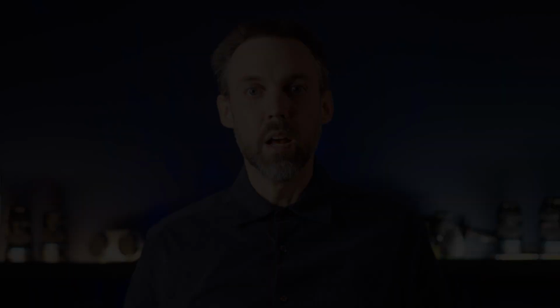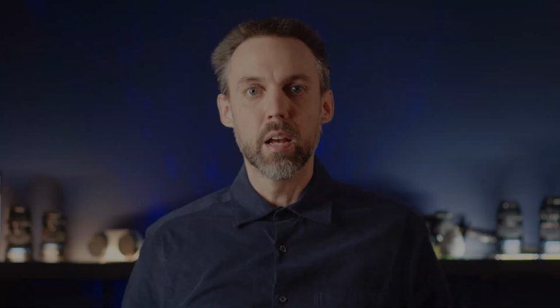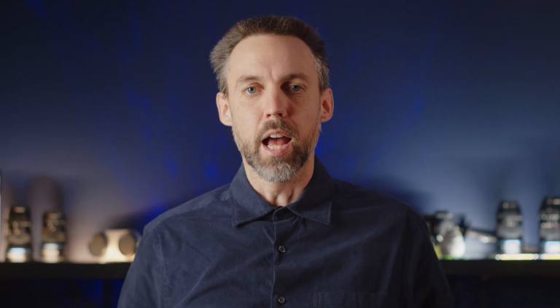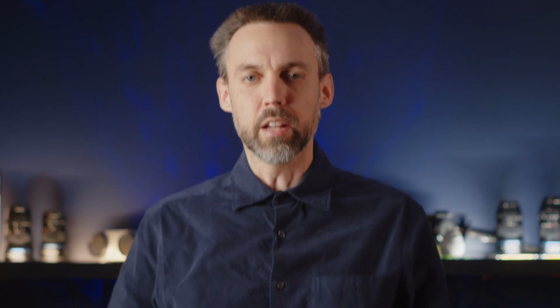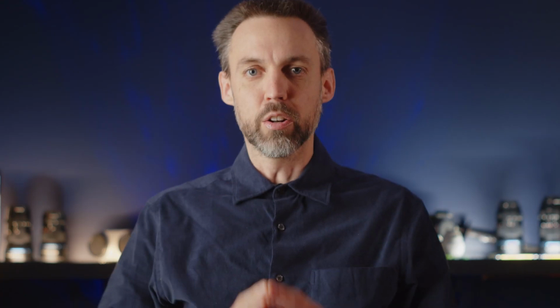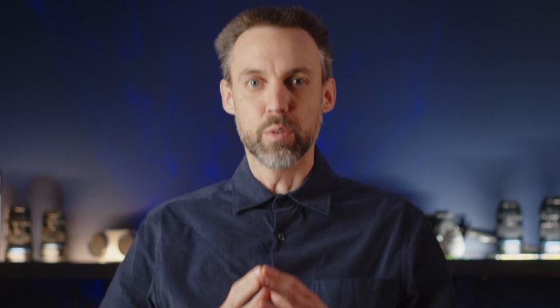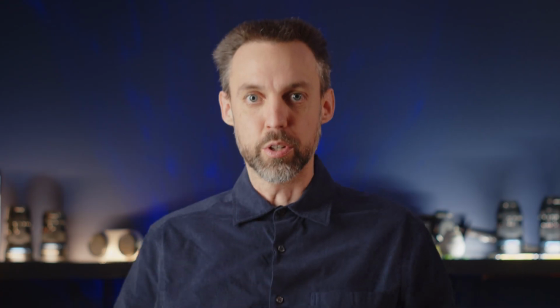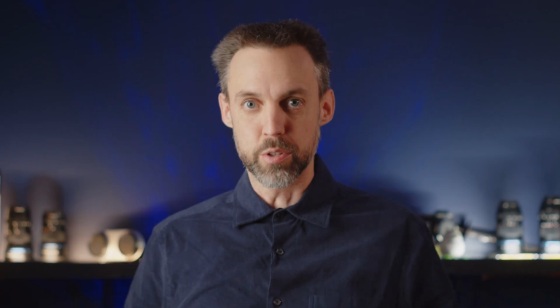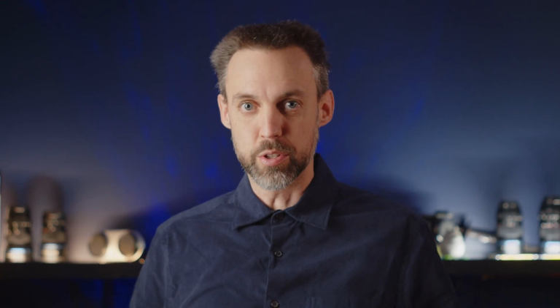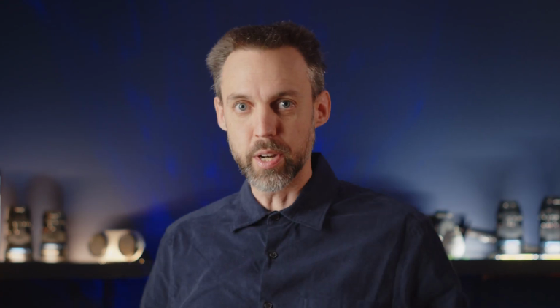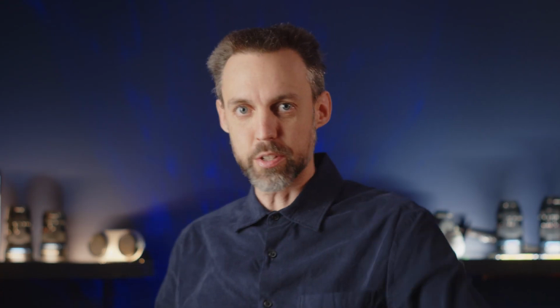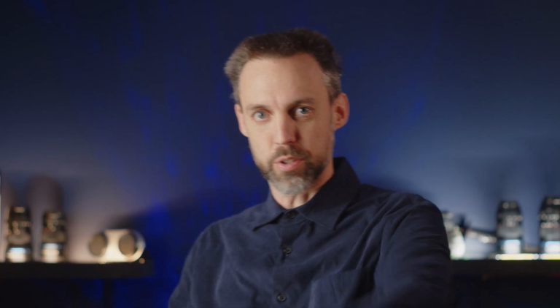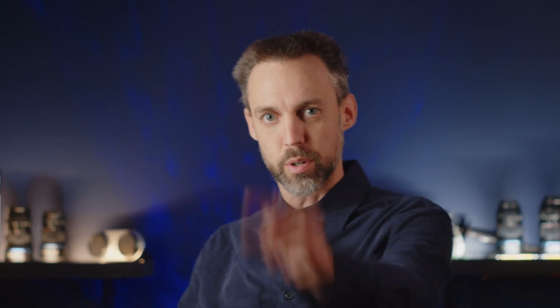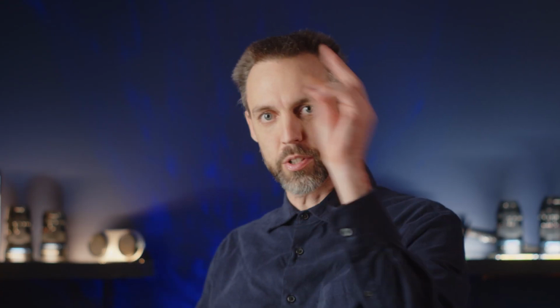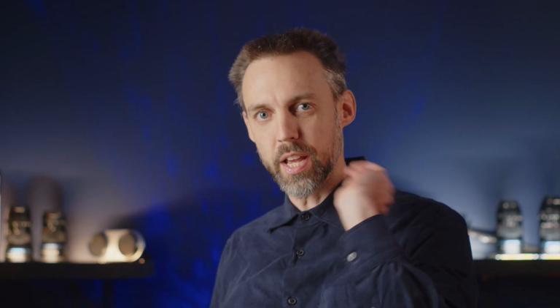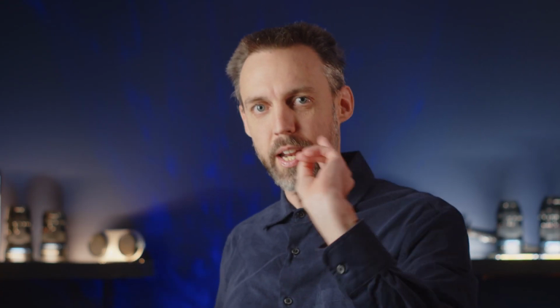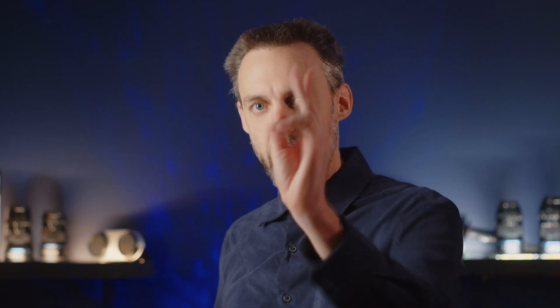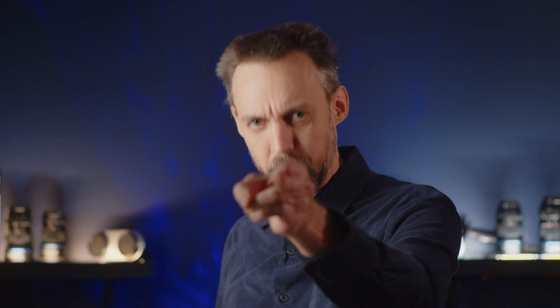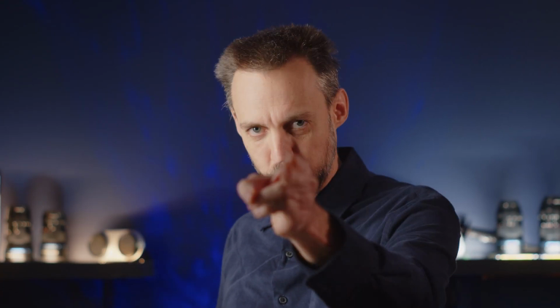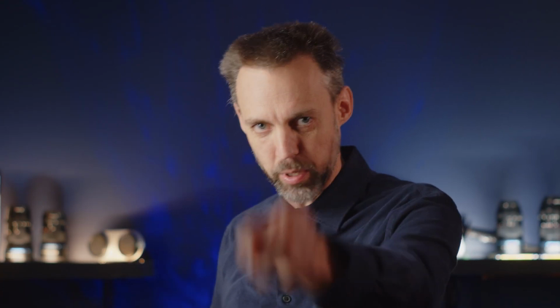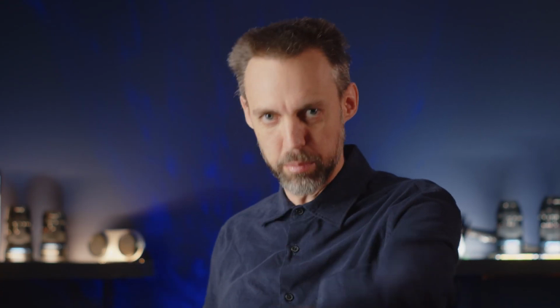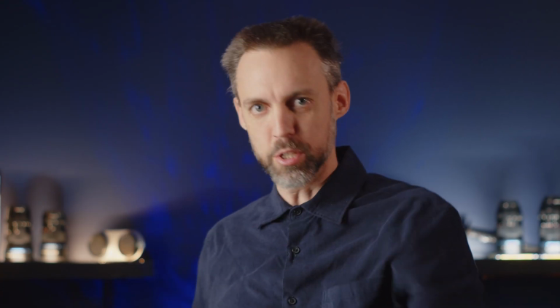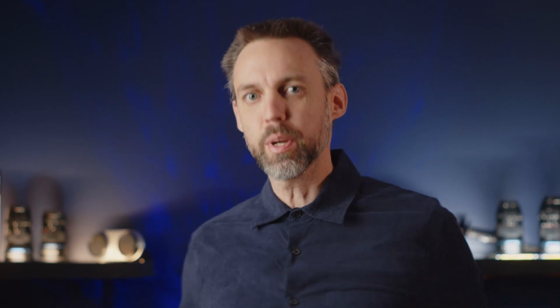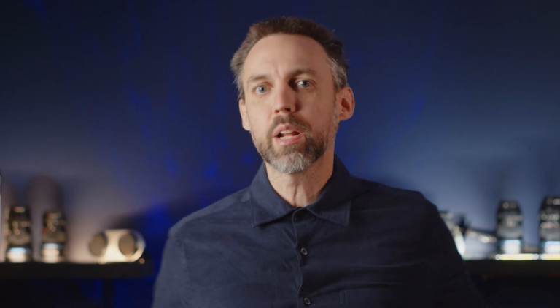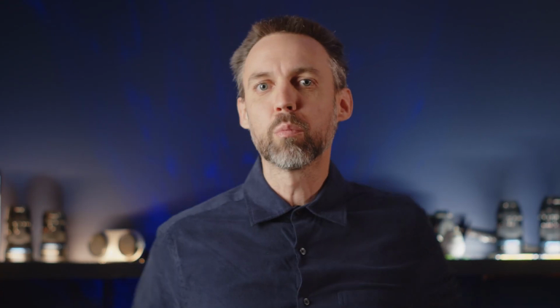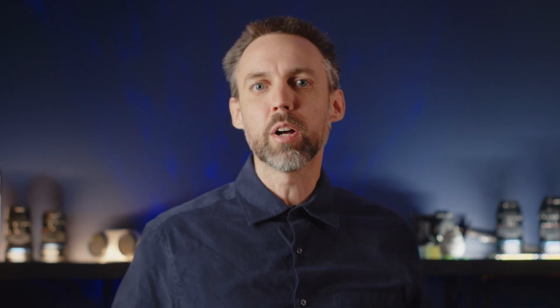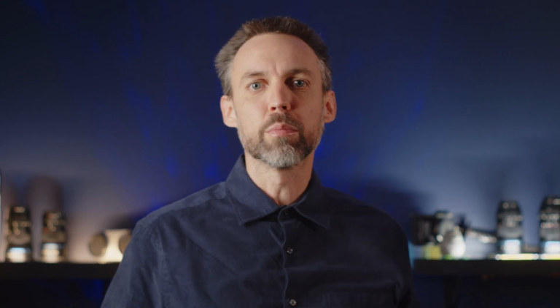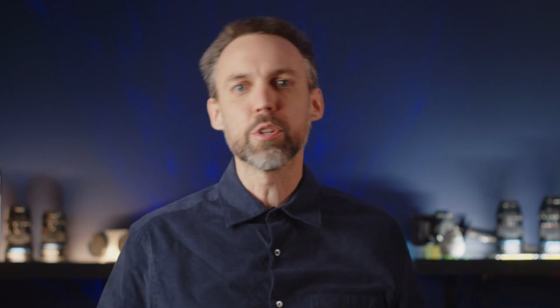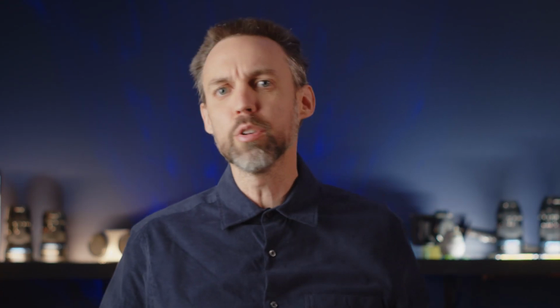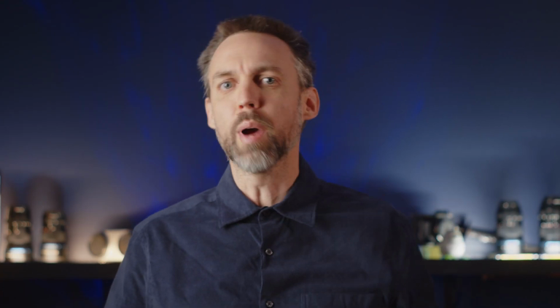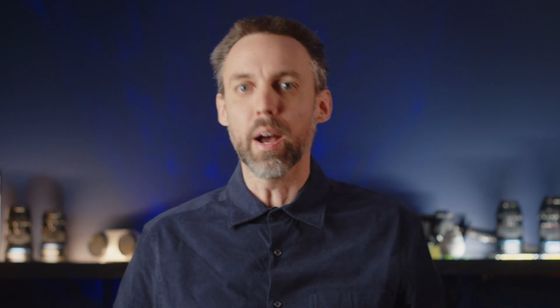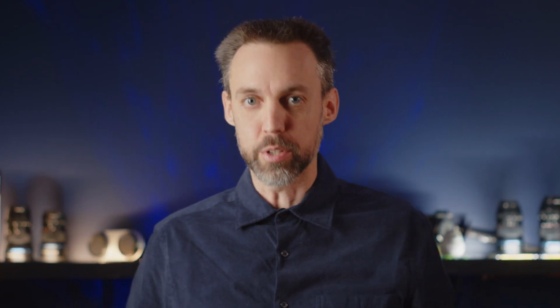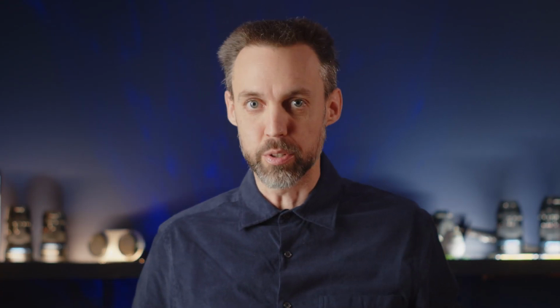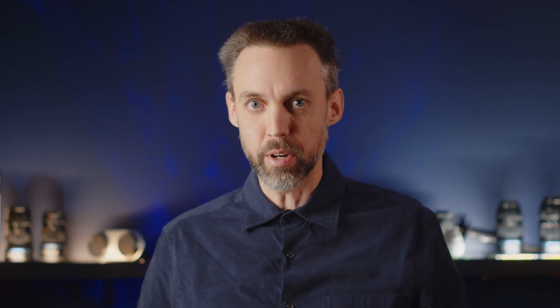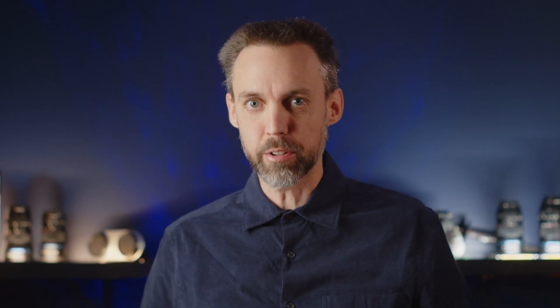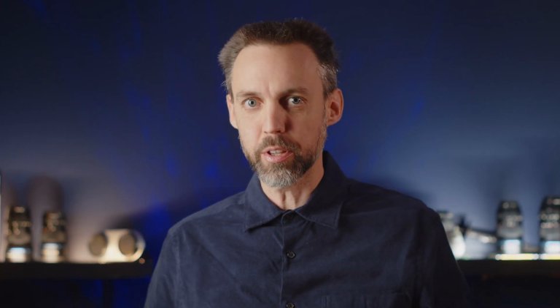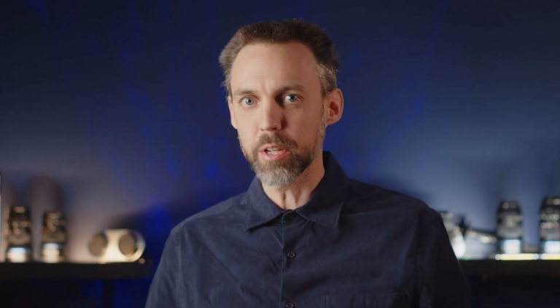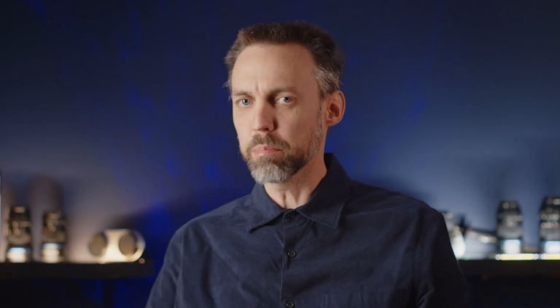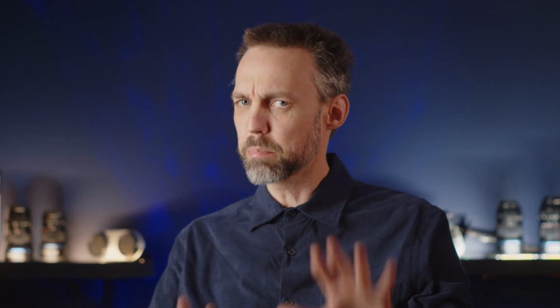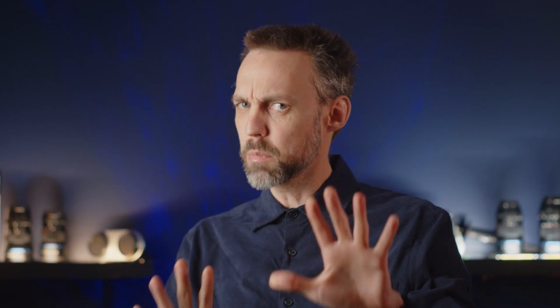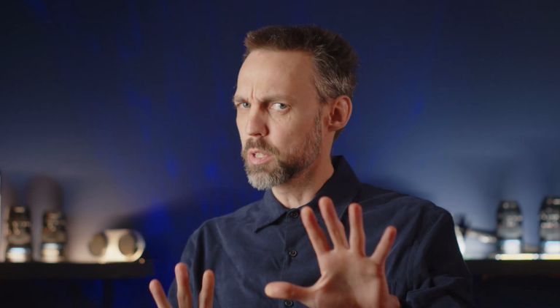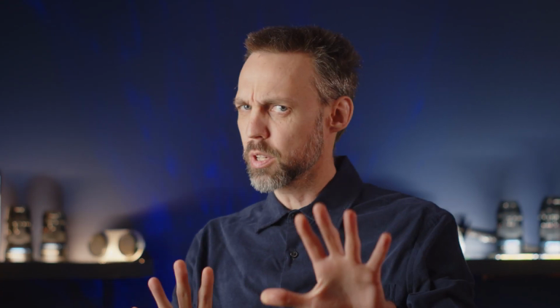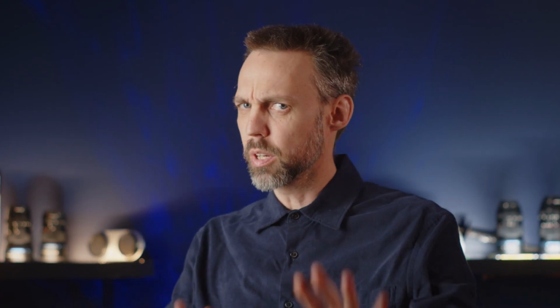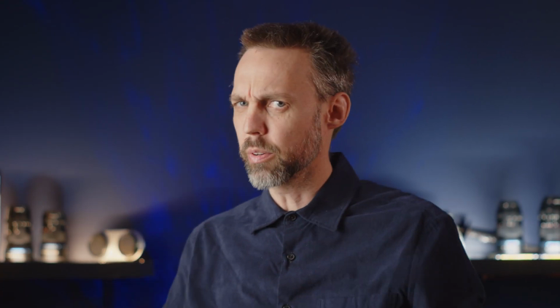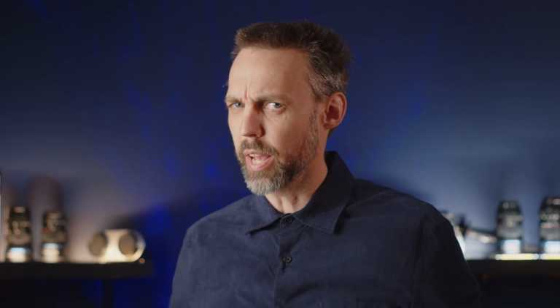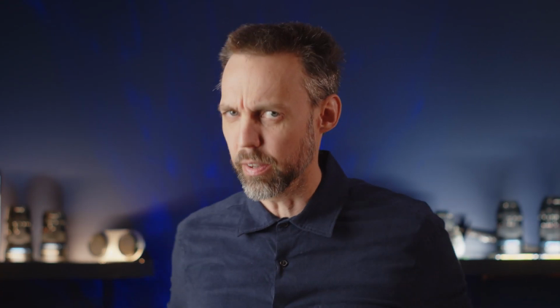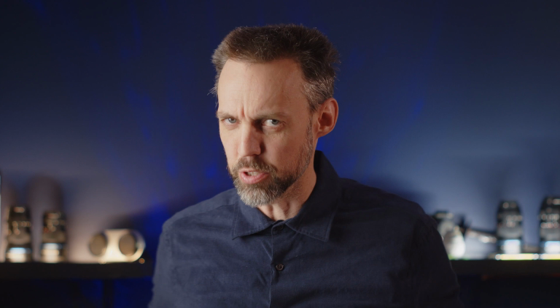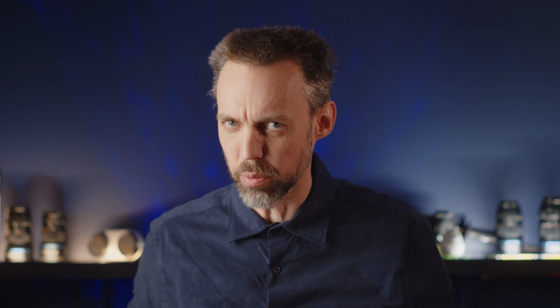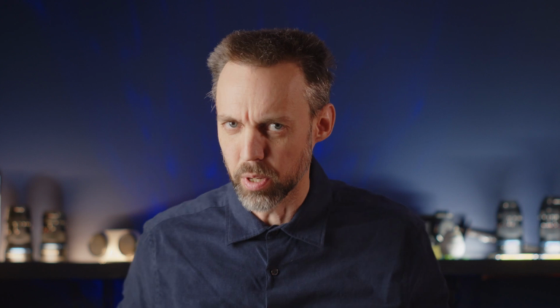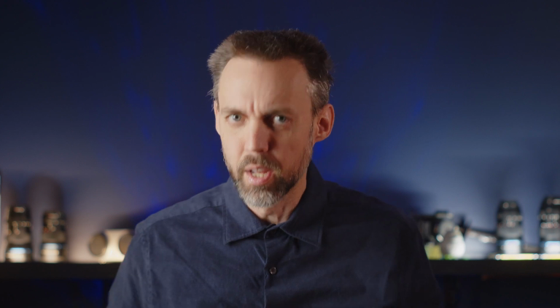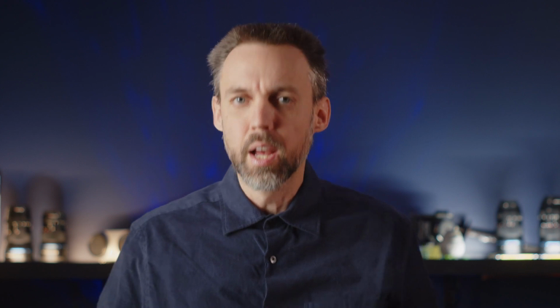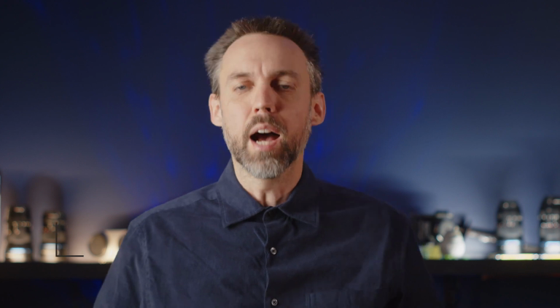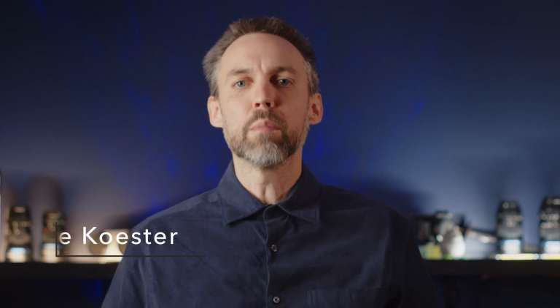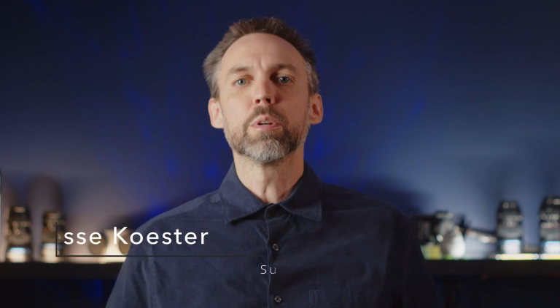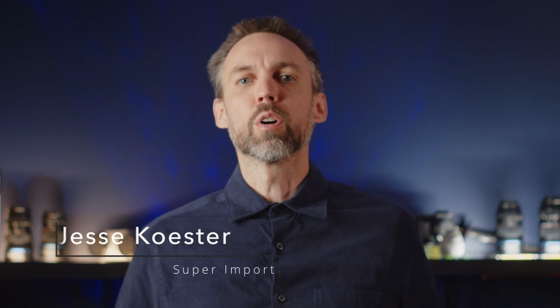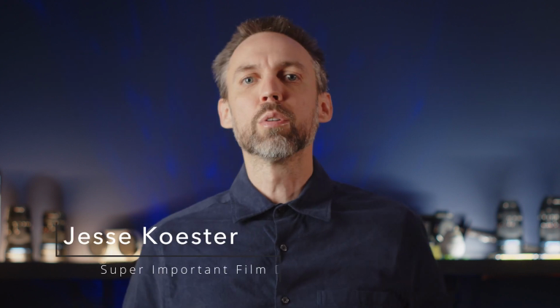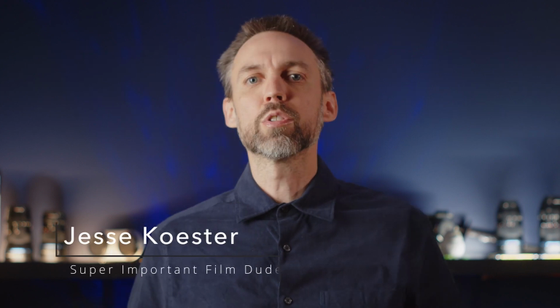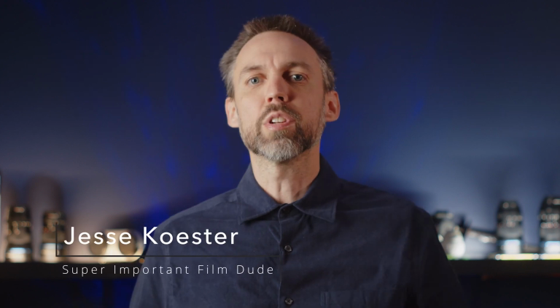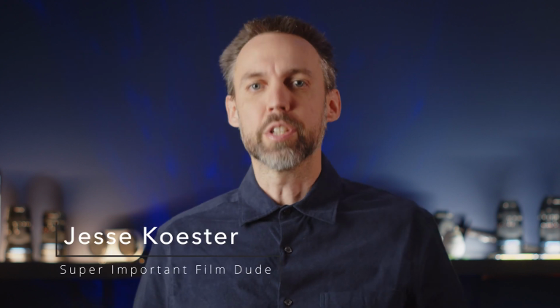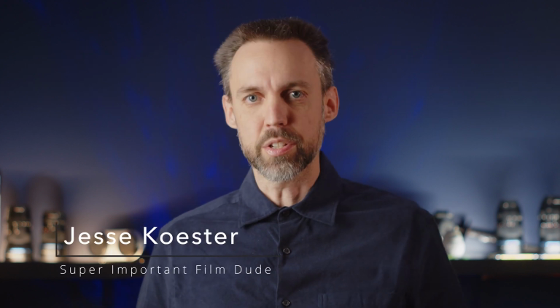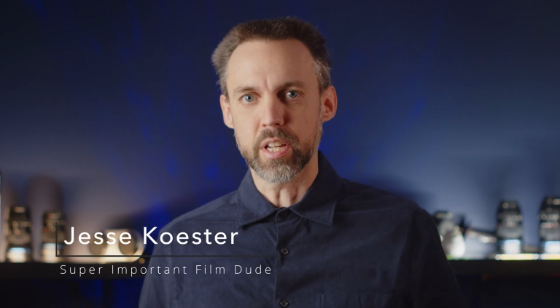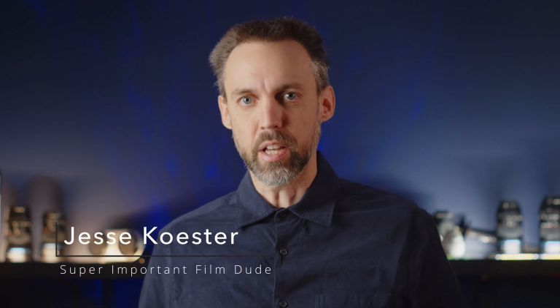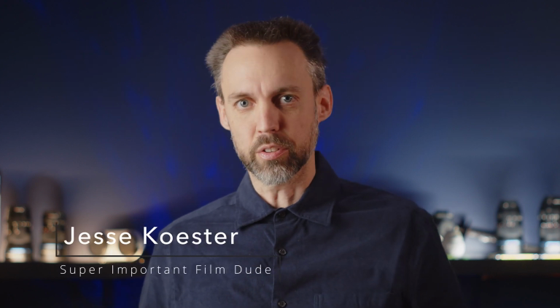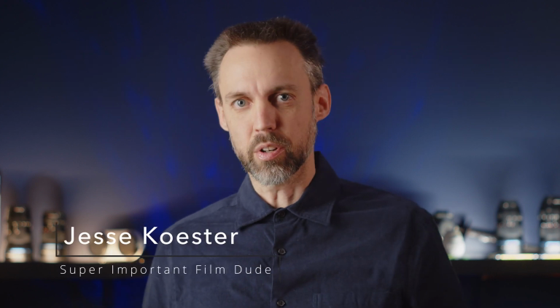Hello dudes, dudettes, duders, and everyone in between, and welcome to How To Do Everything So You Don't Have To. I'm your host, Jesse Kester.